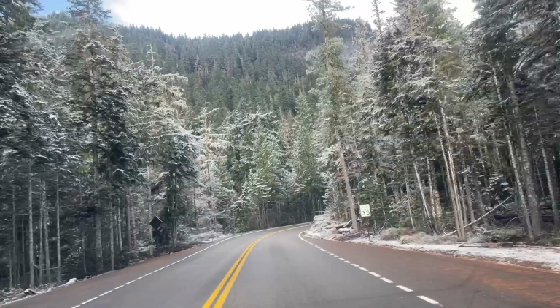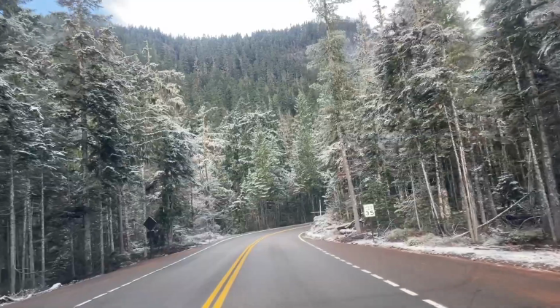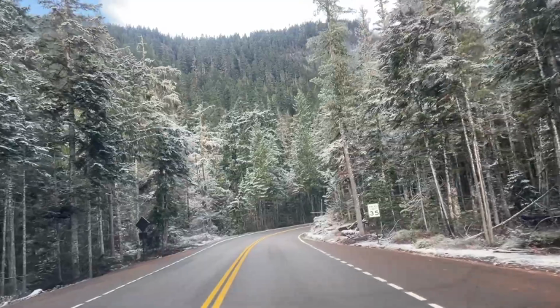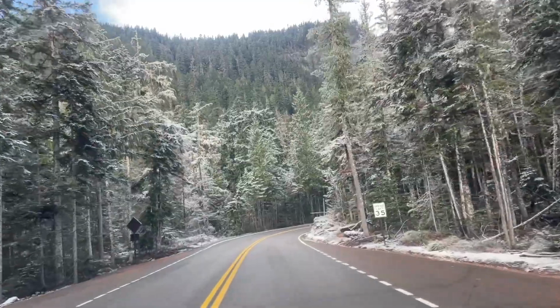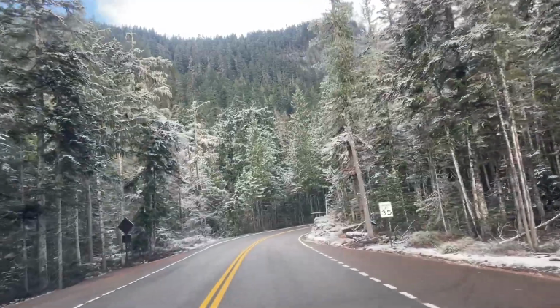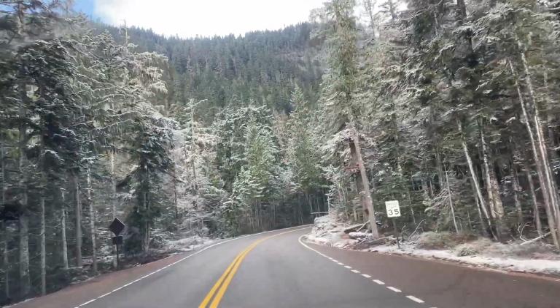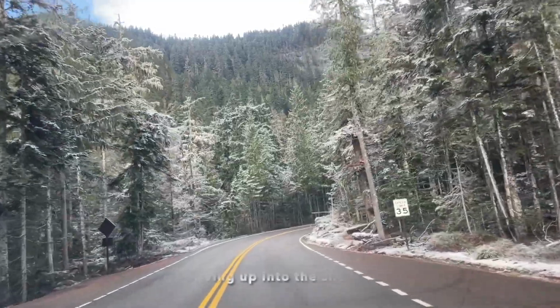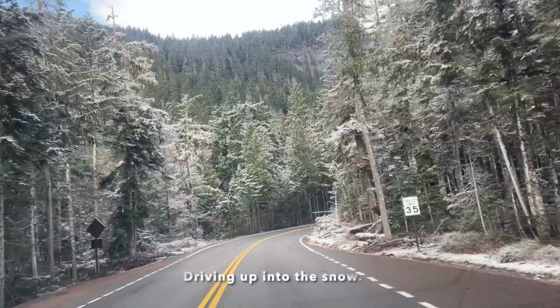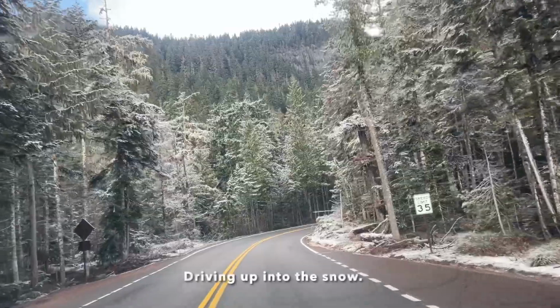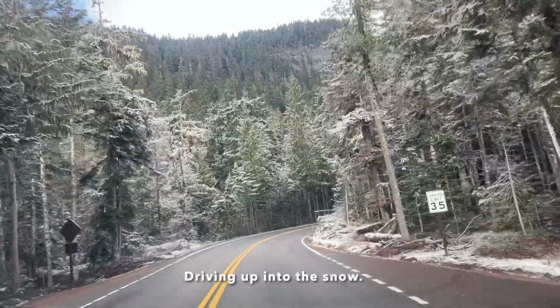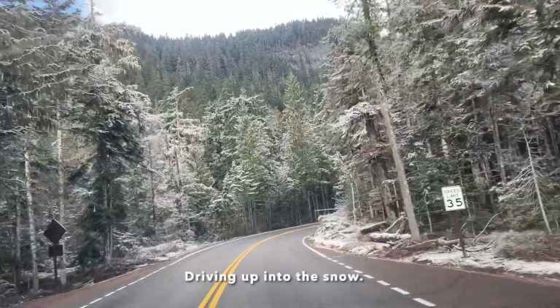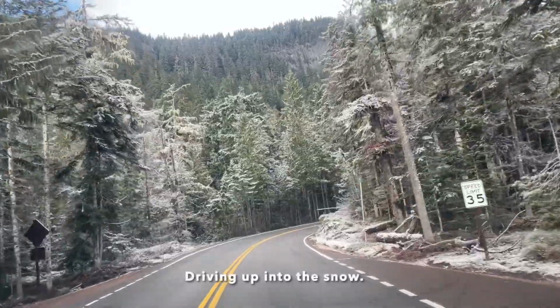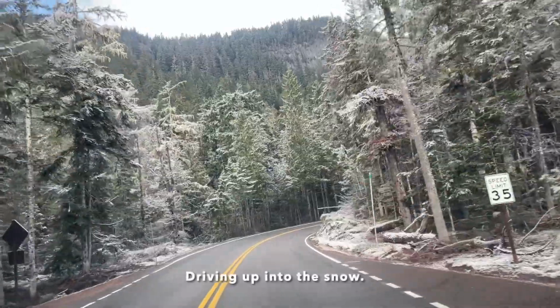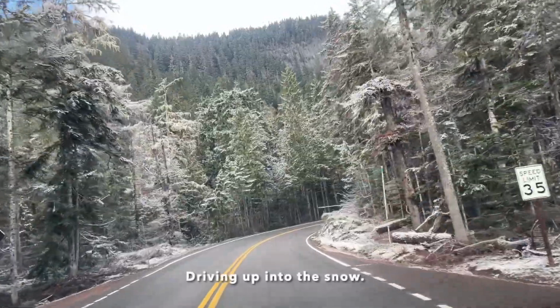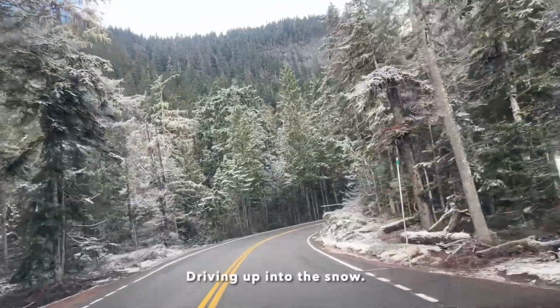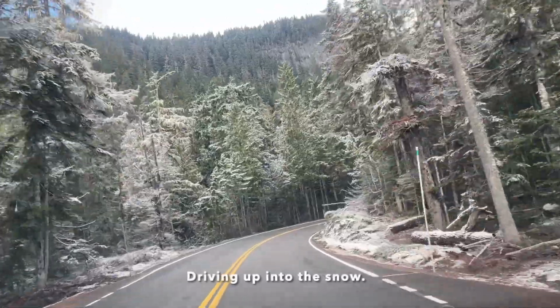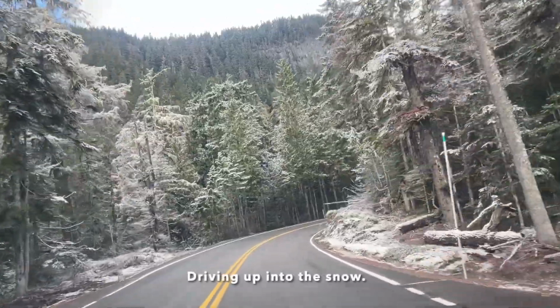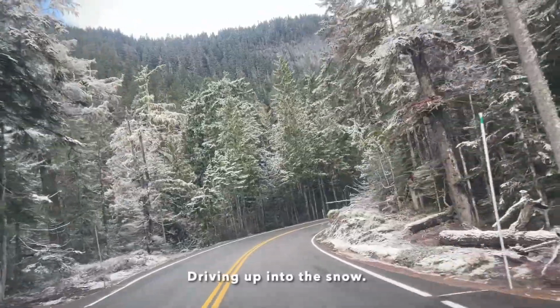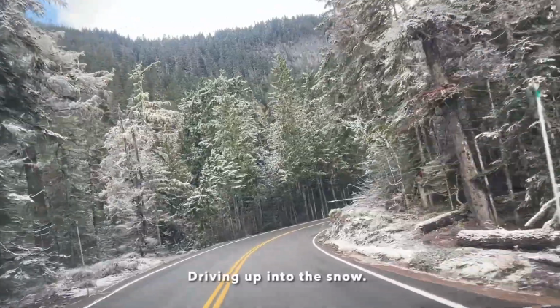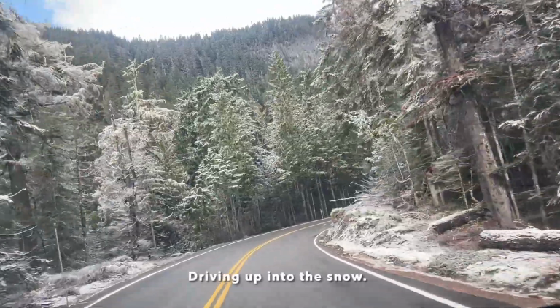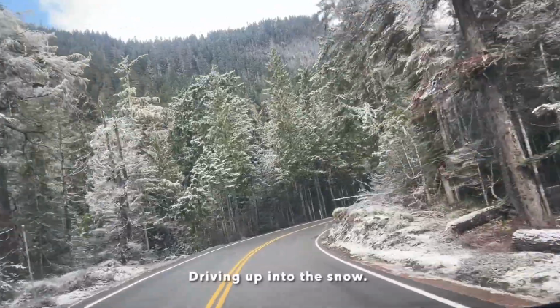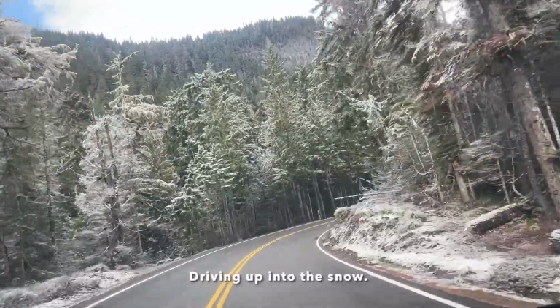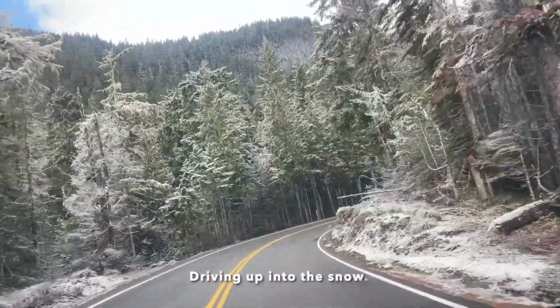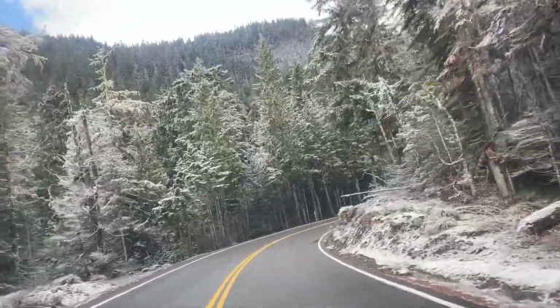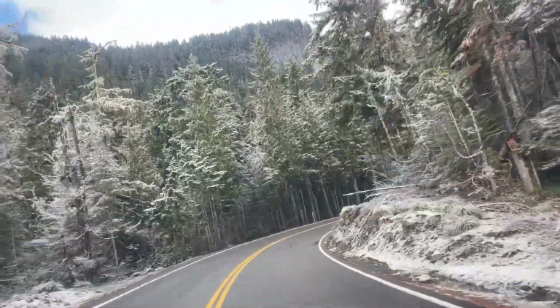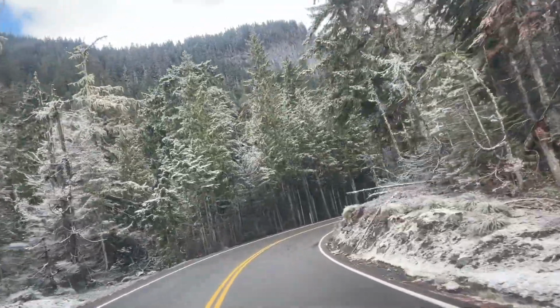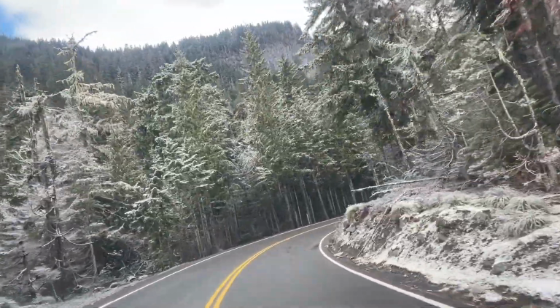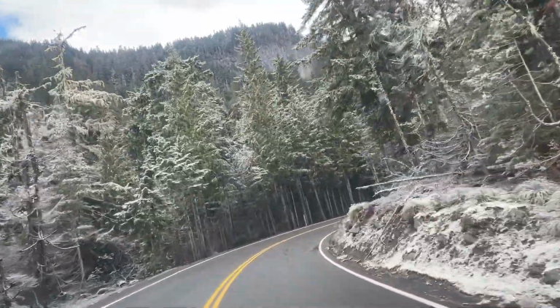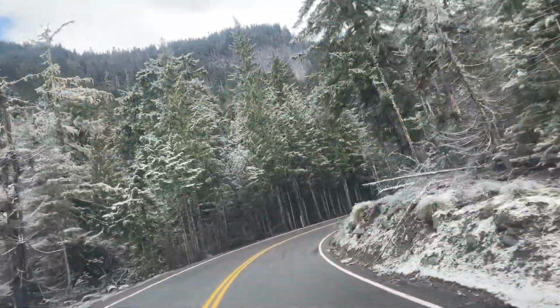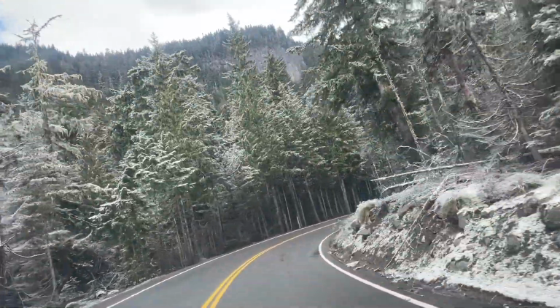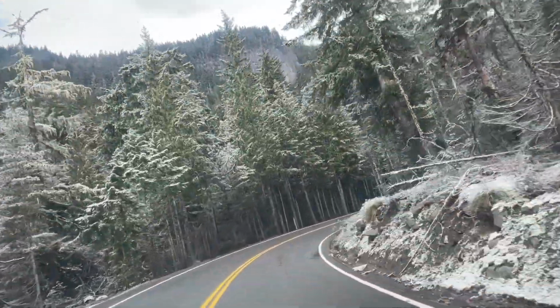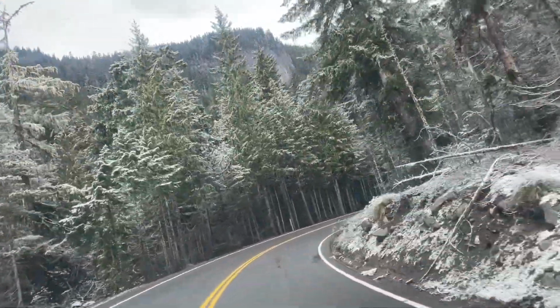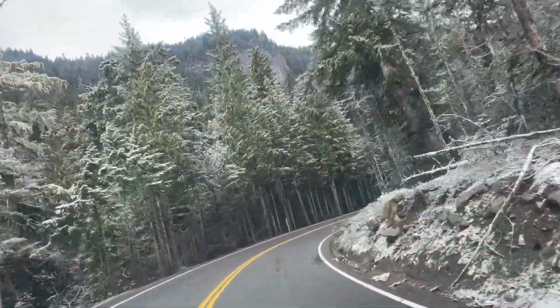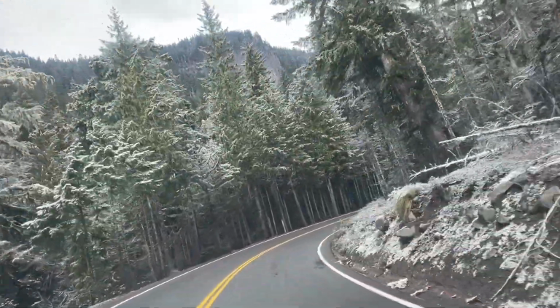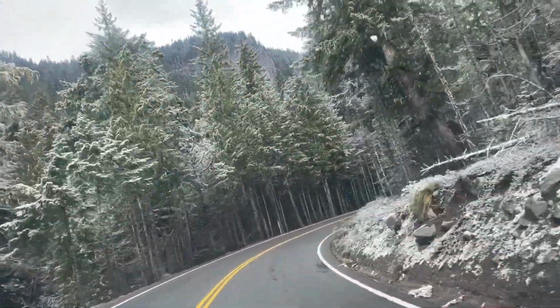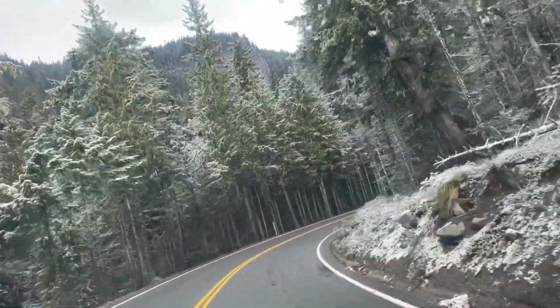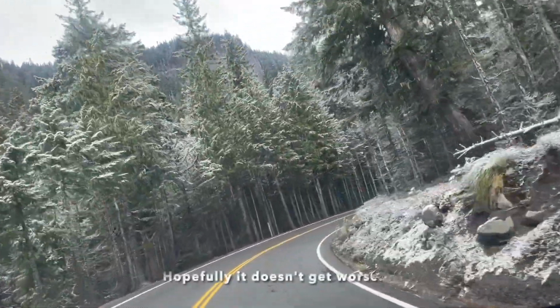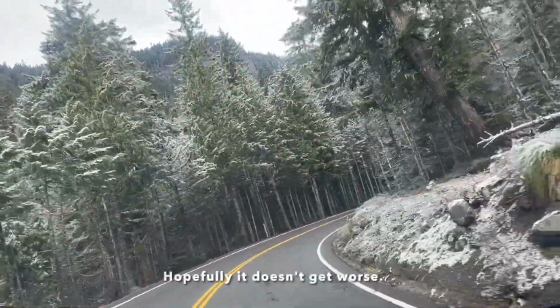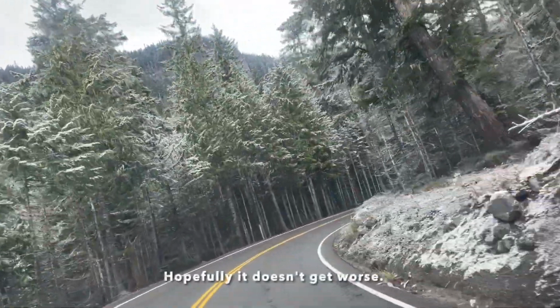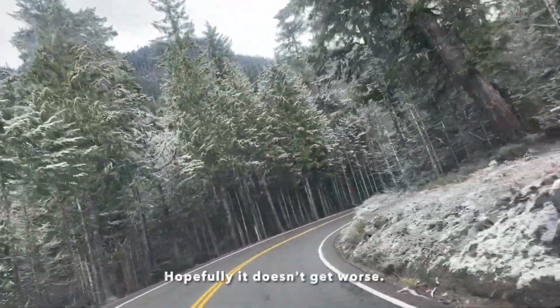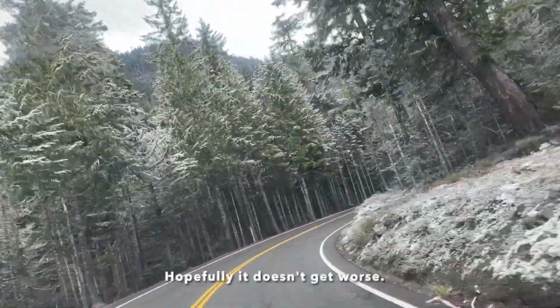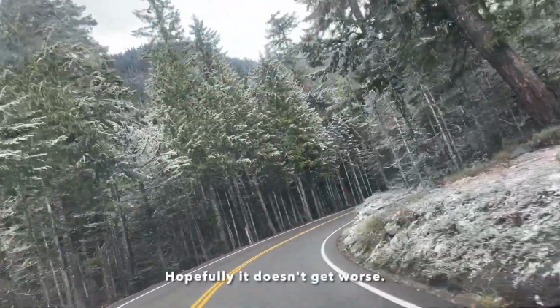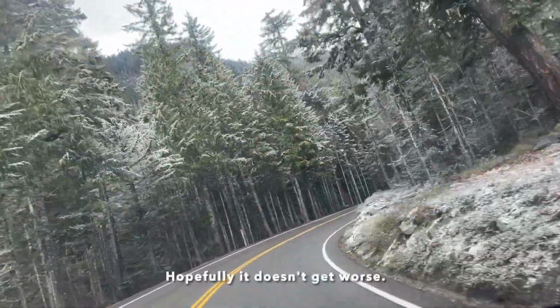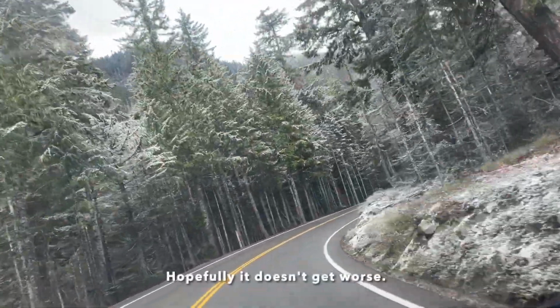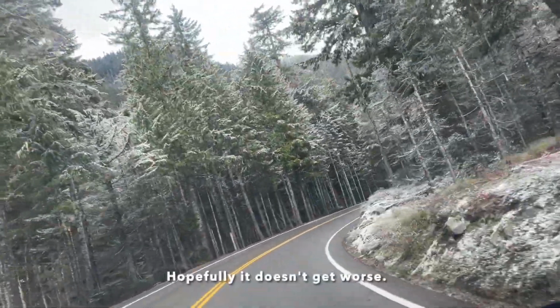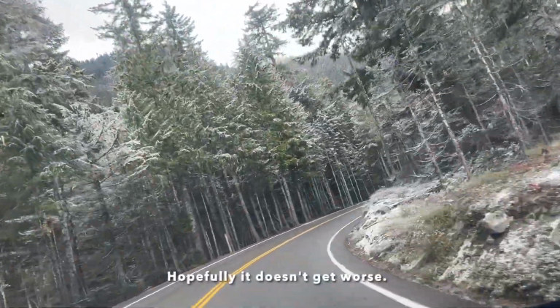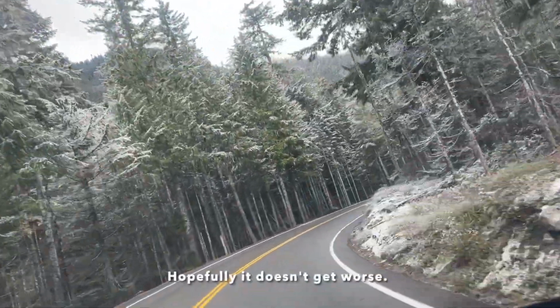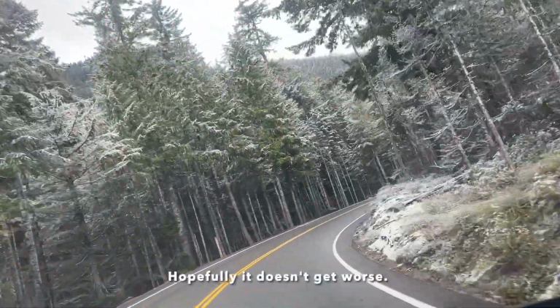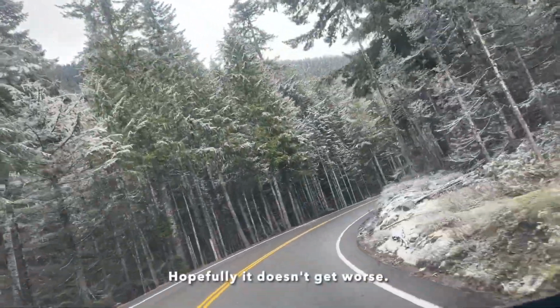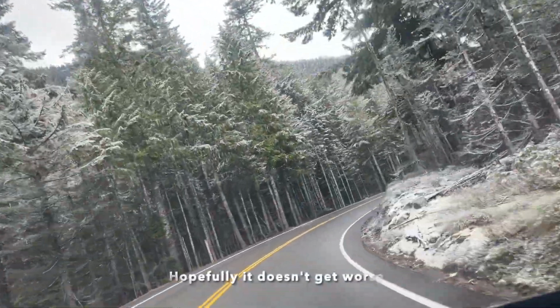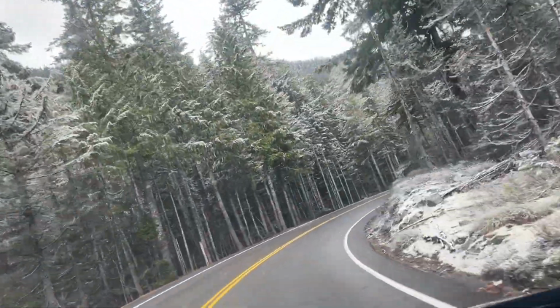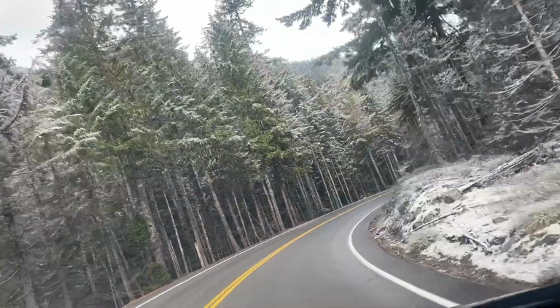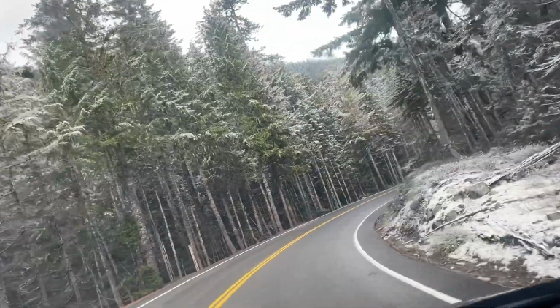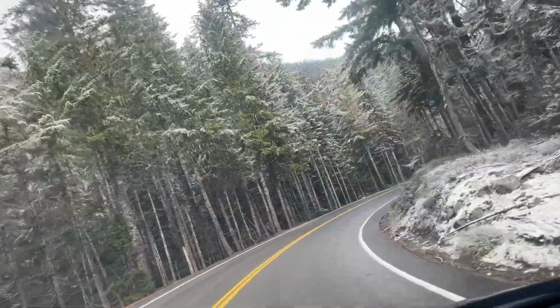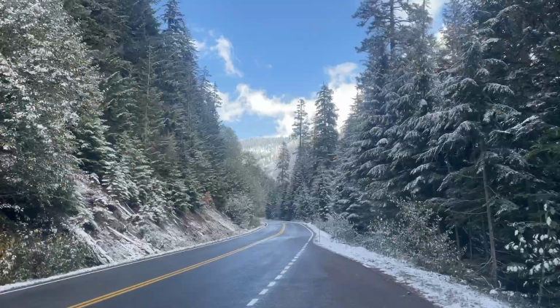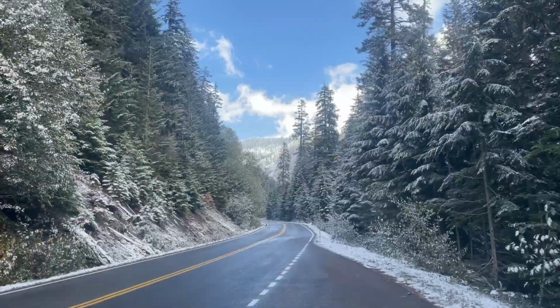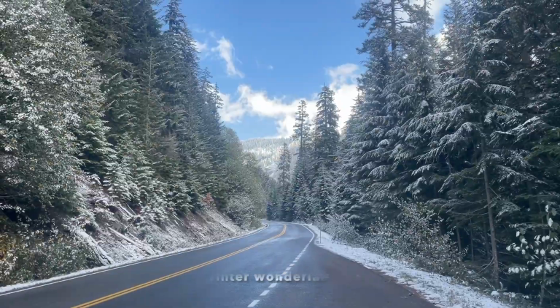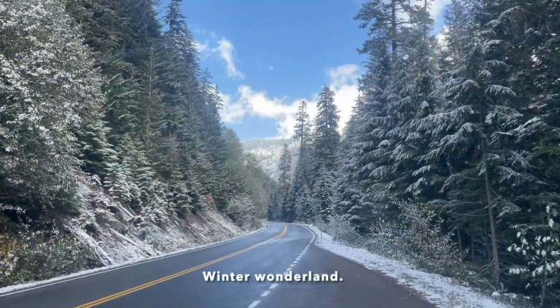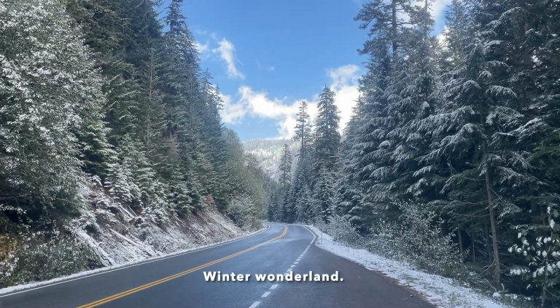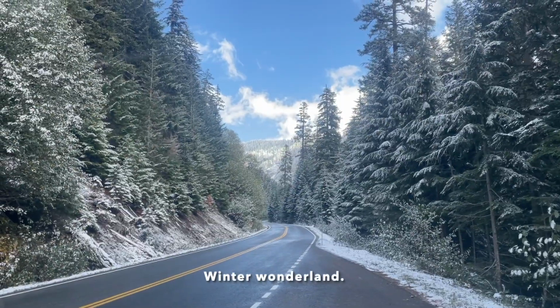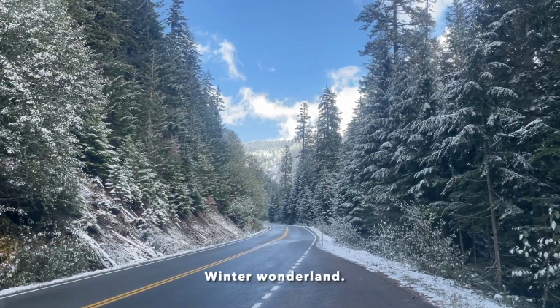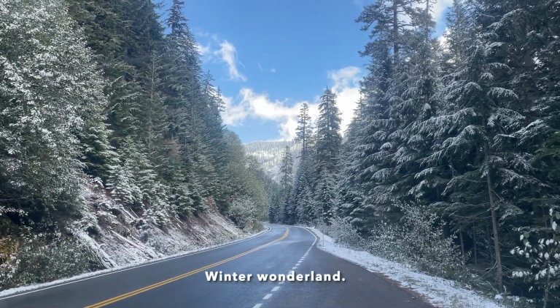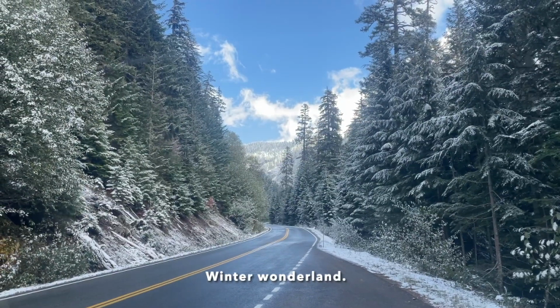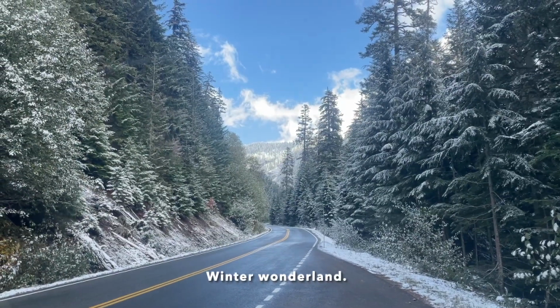We're driving up into the snow, and hopefully it doesn't get worse. Winter Wonderland.